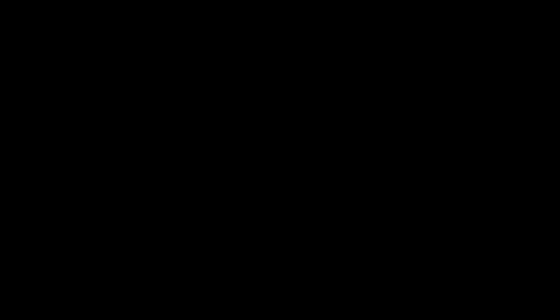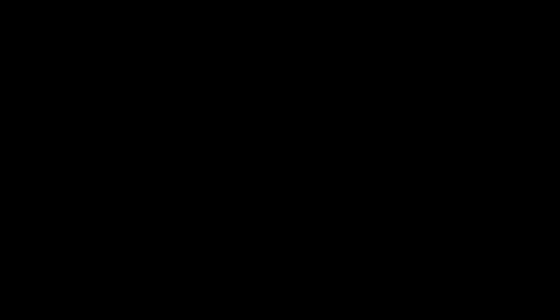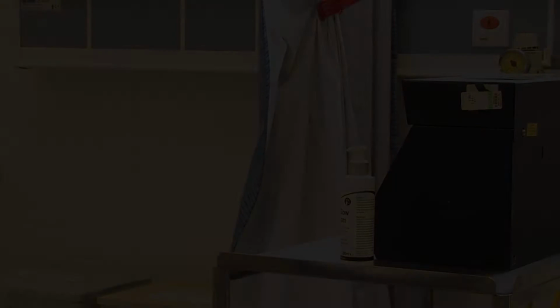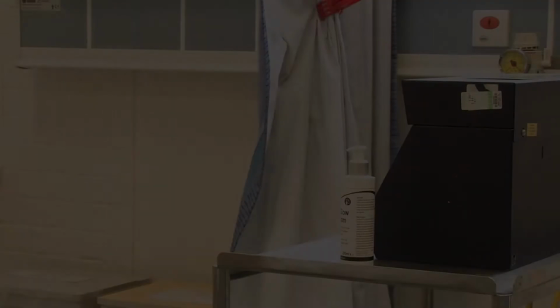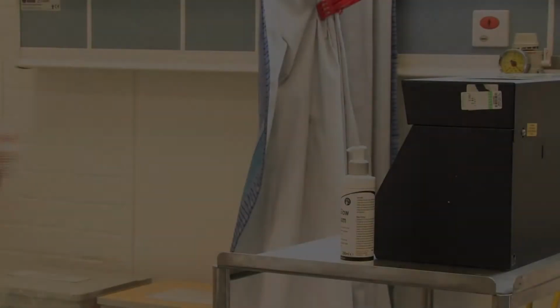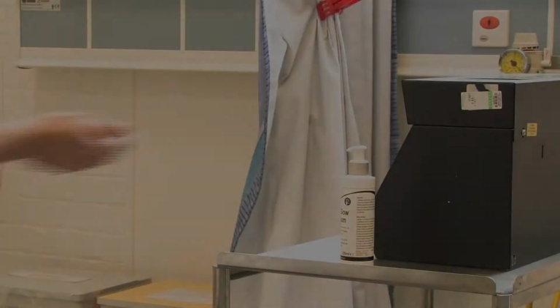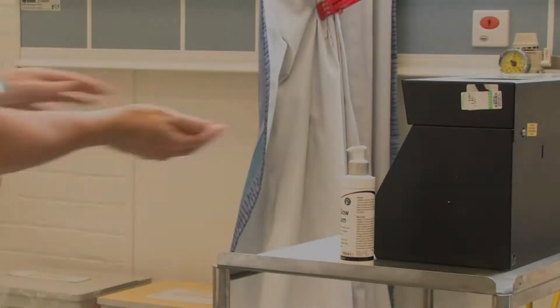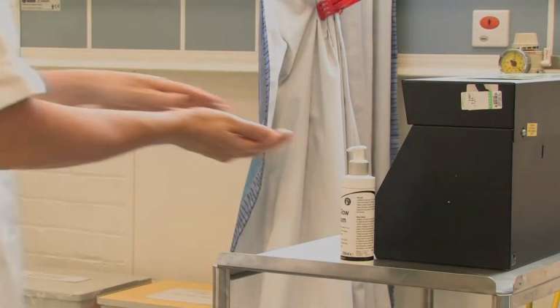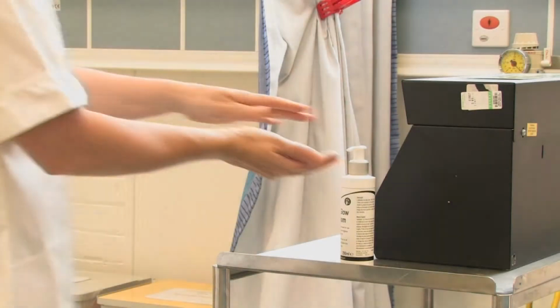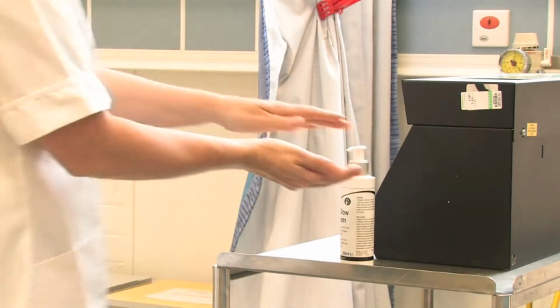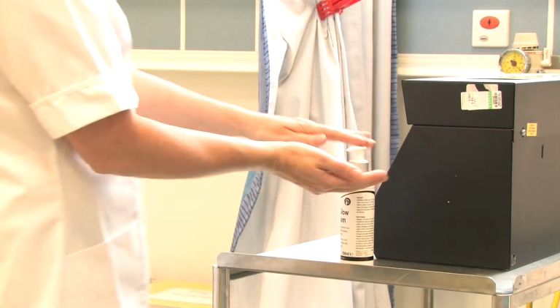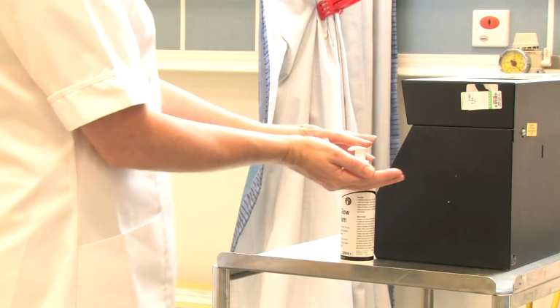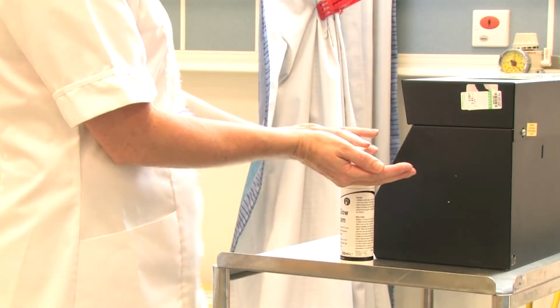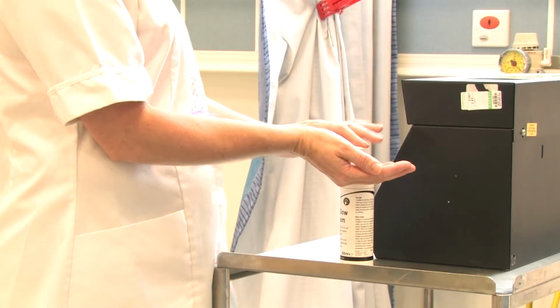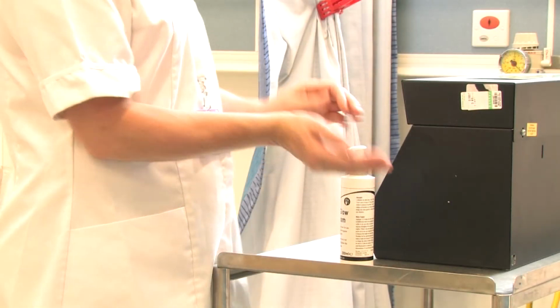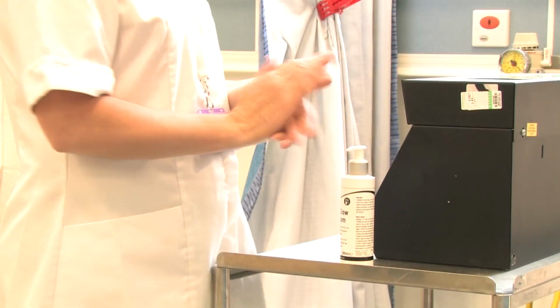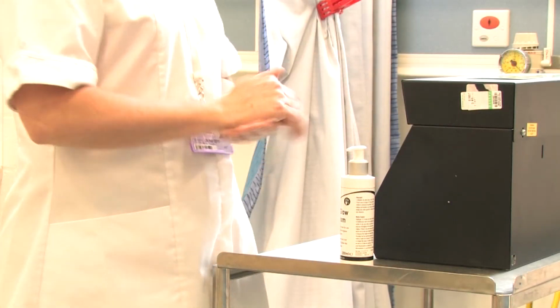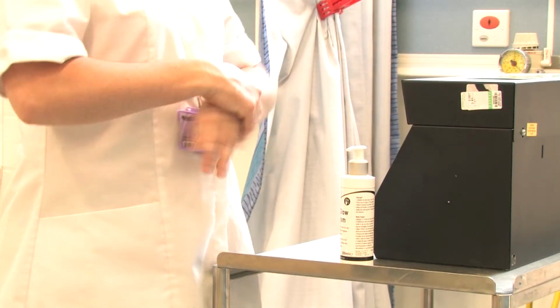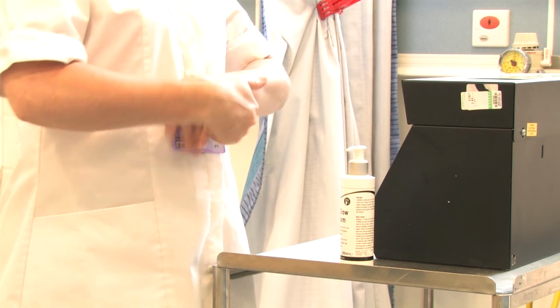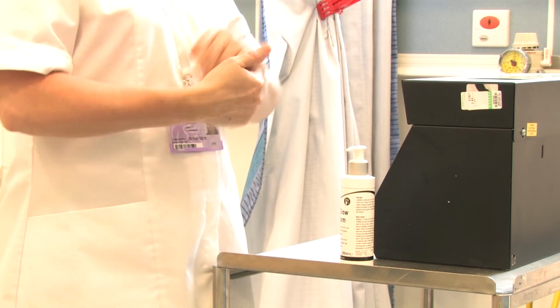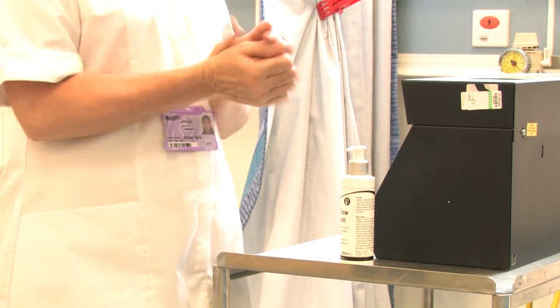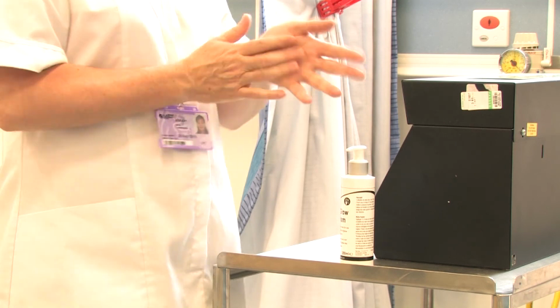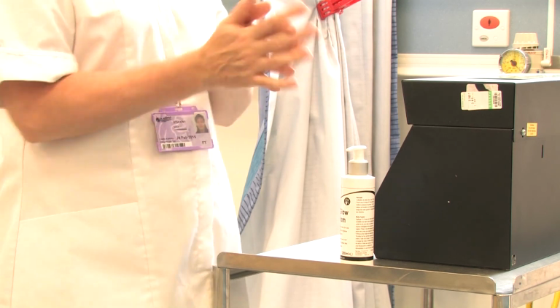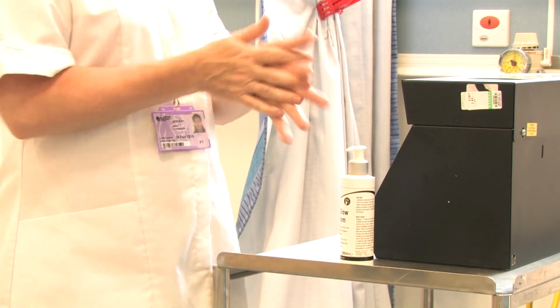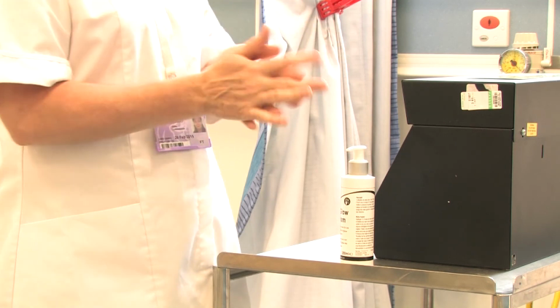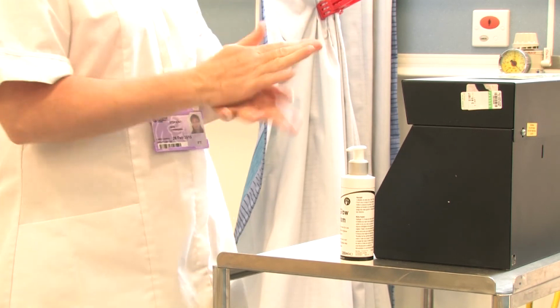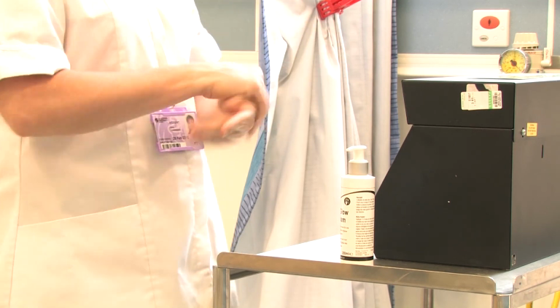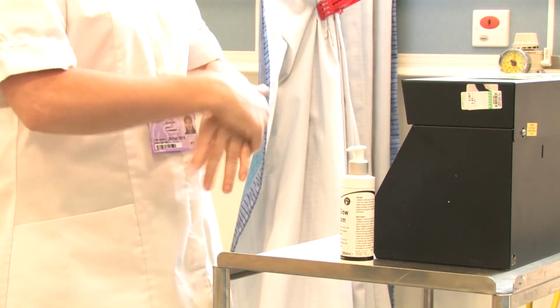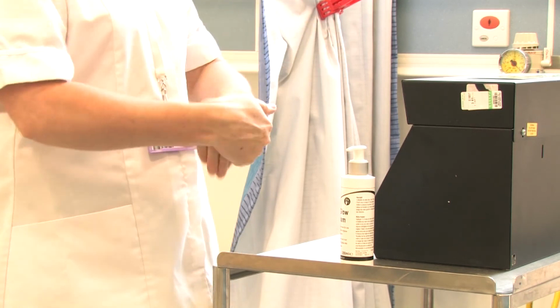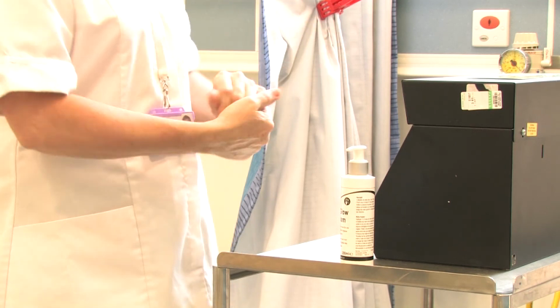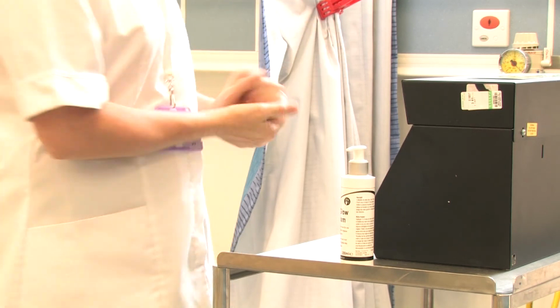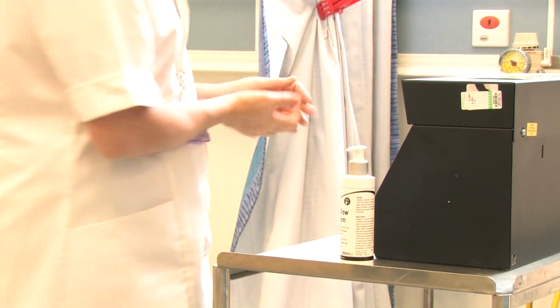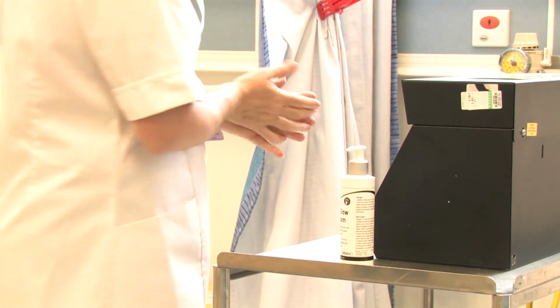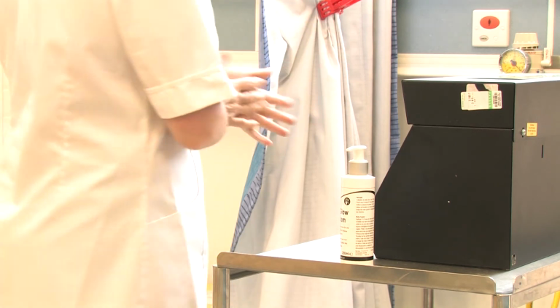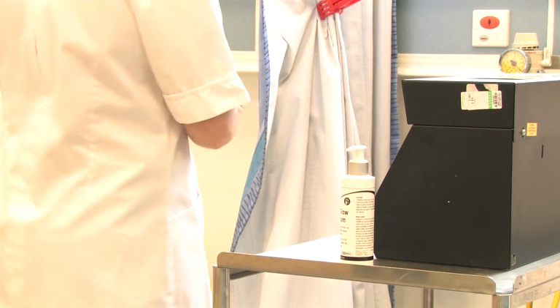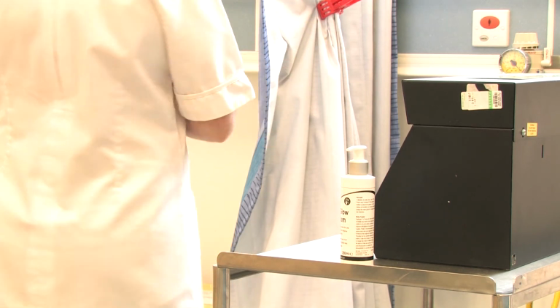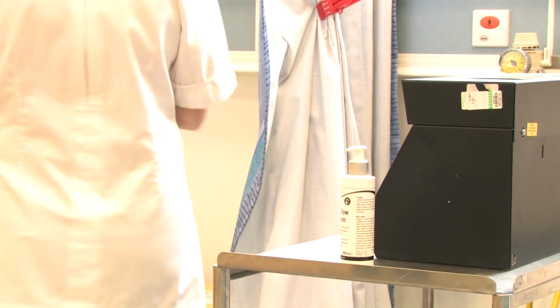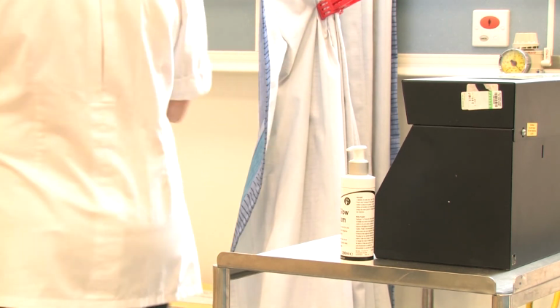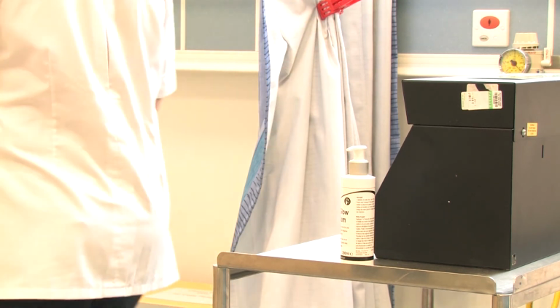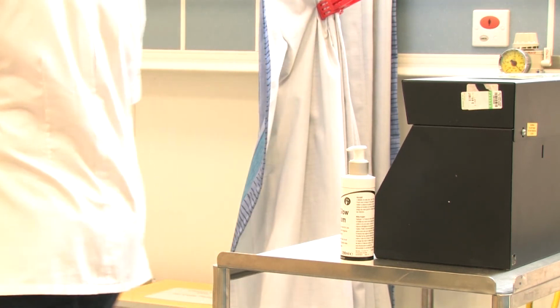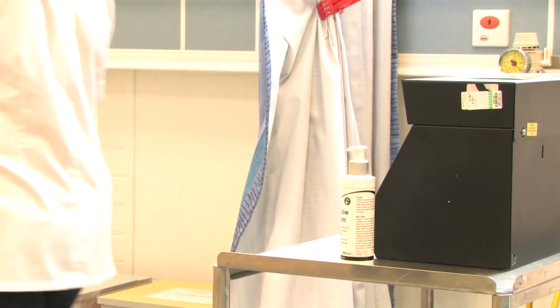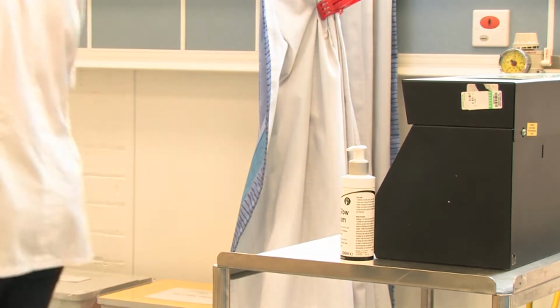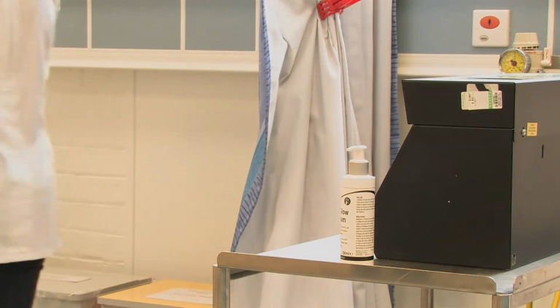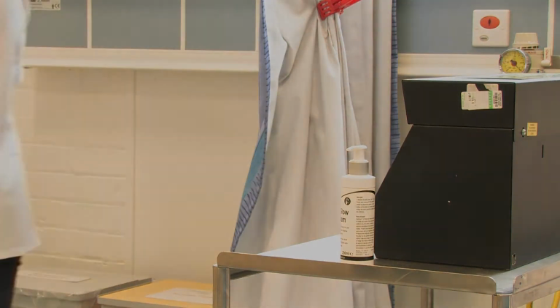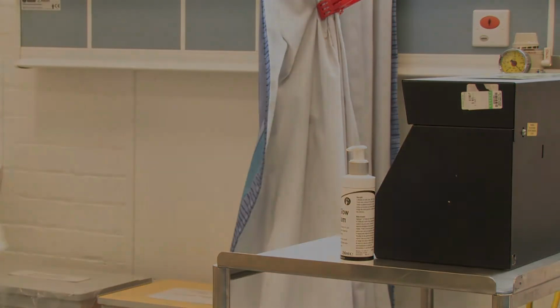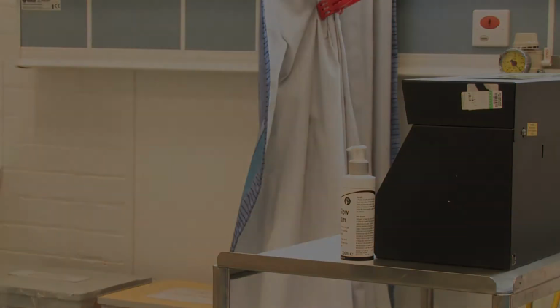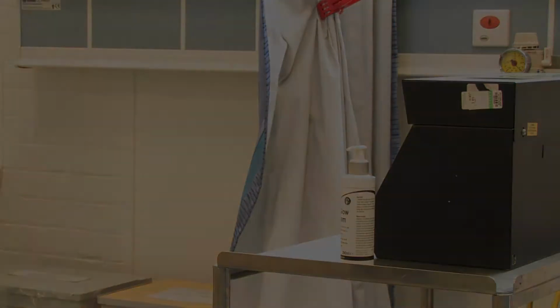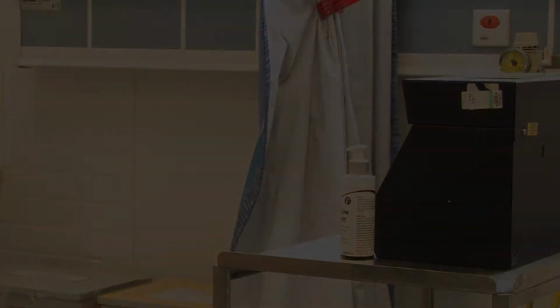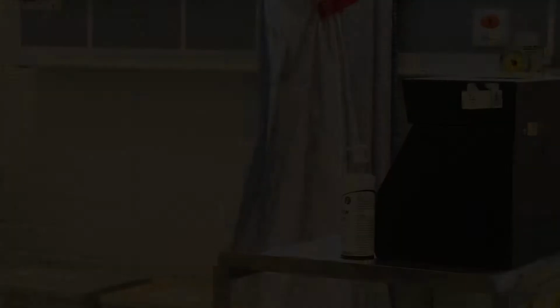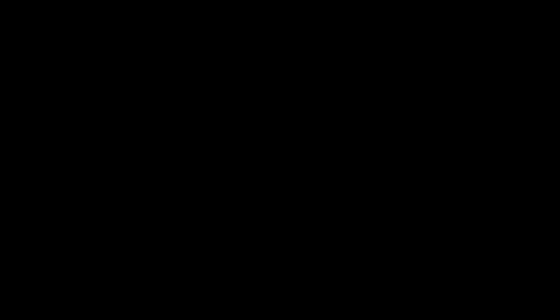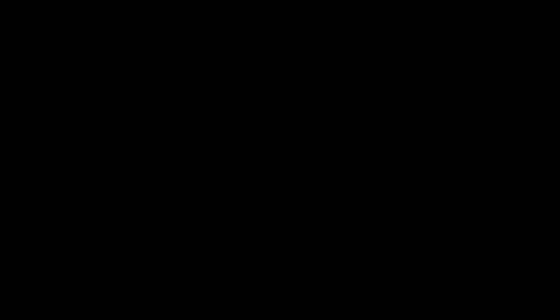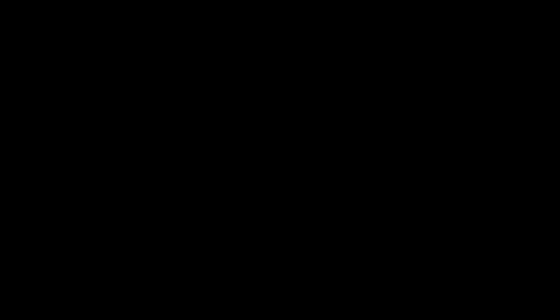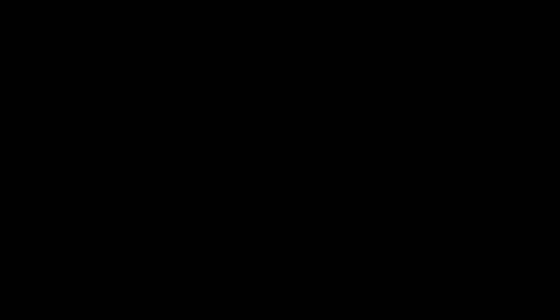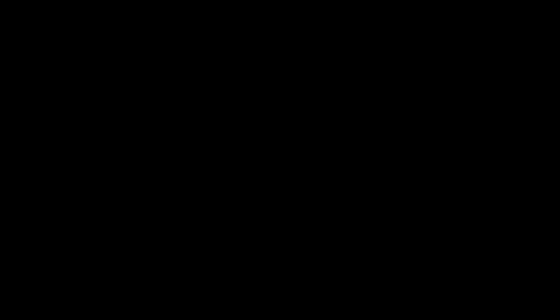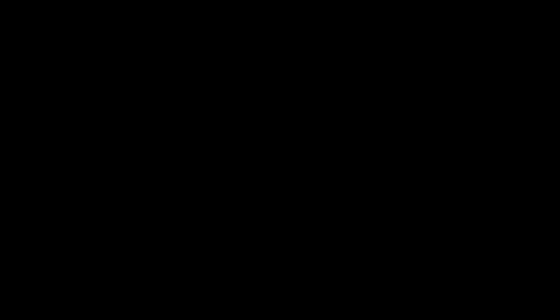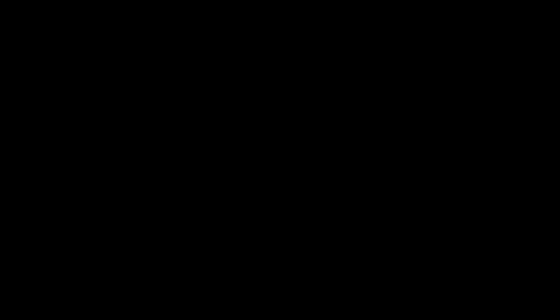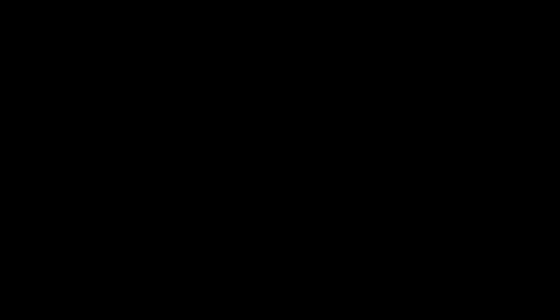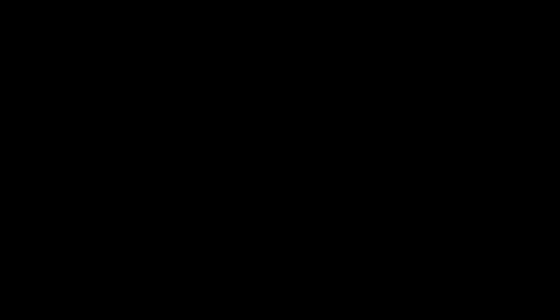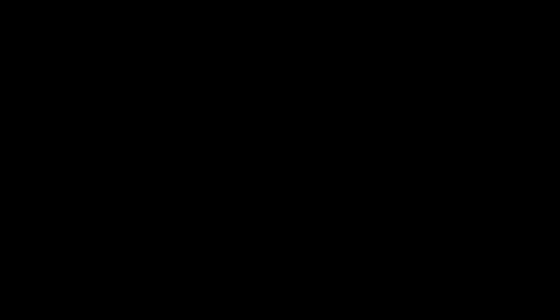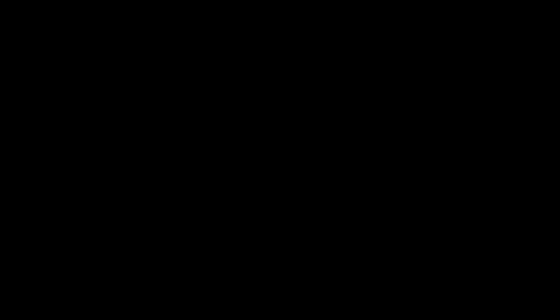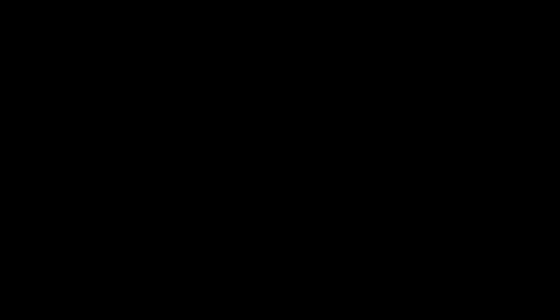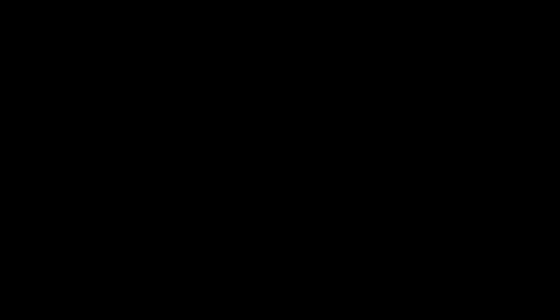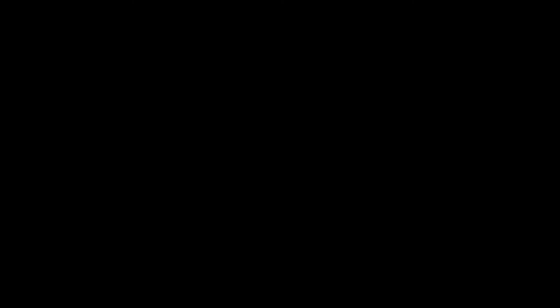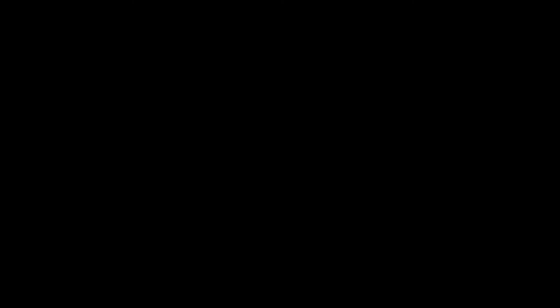The correct procedure only takes 20 to 30 seconds — the same time it takes to sing Happy Birthday twice. Now, the hand wash procedure.